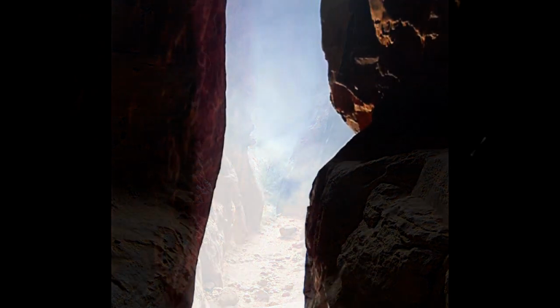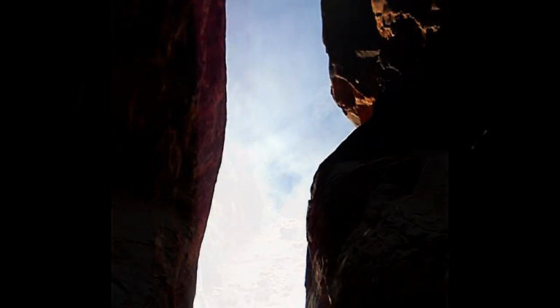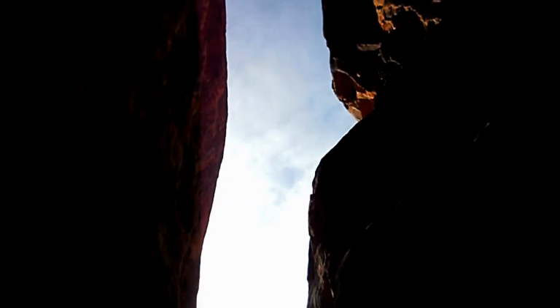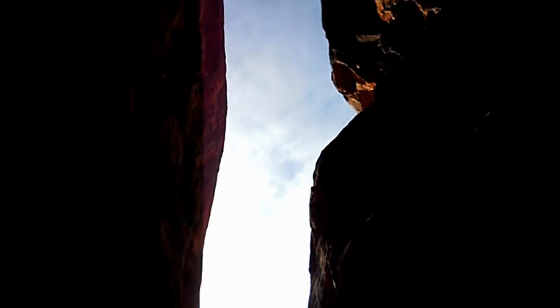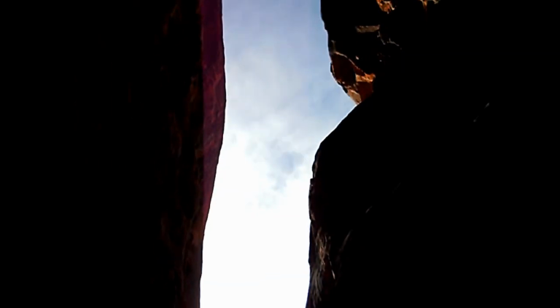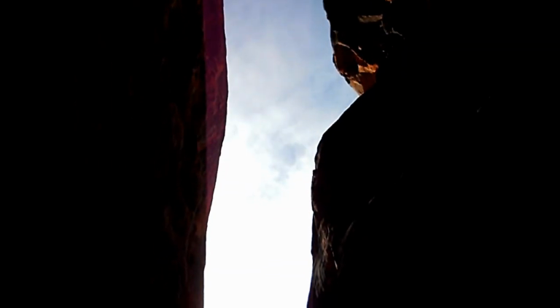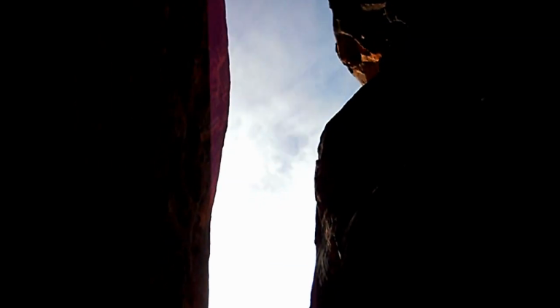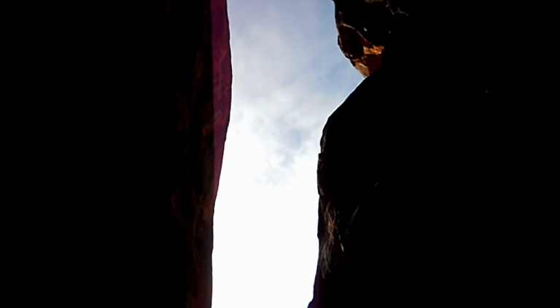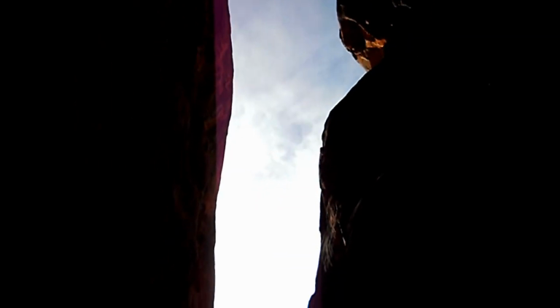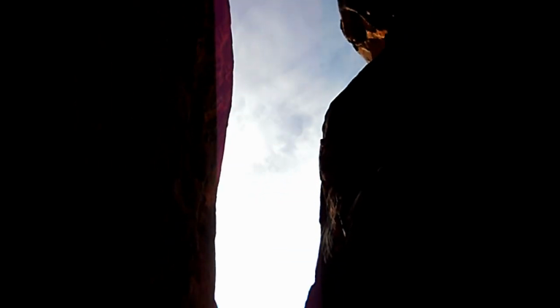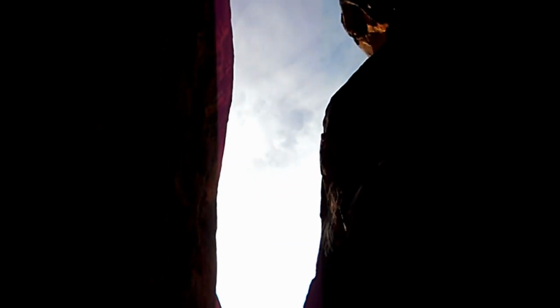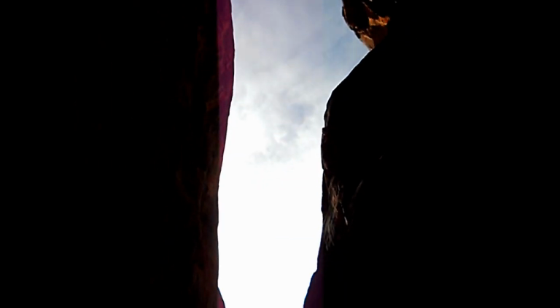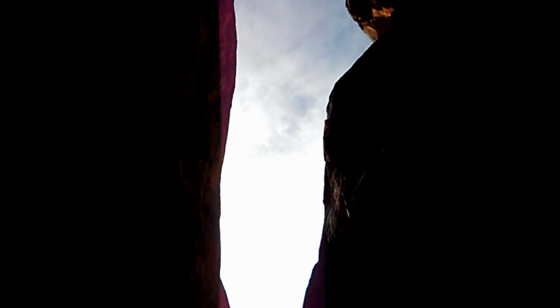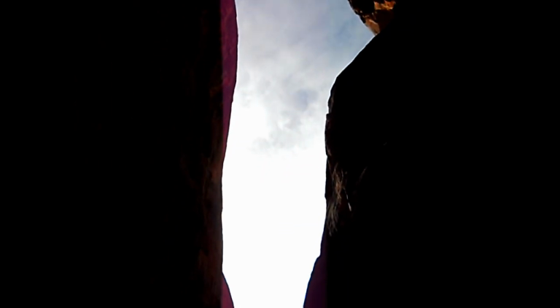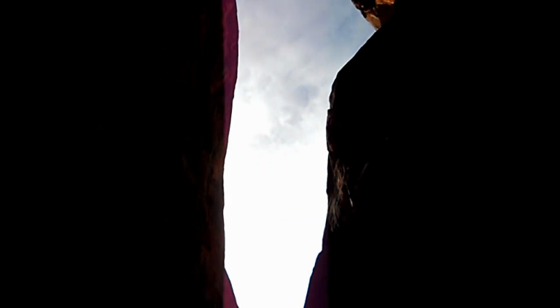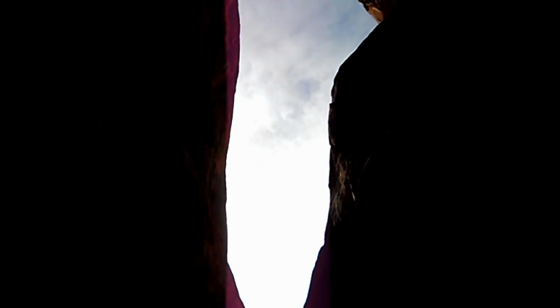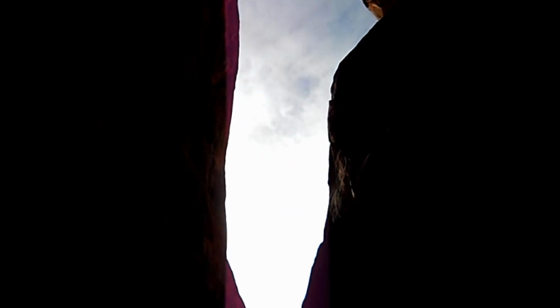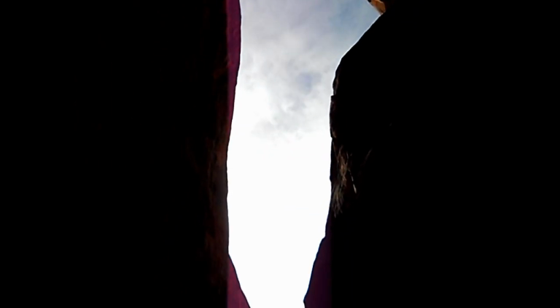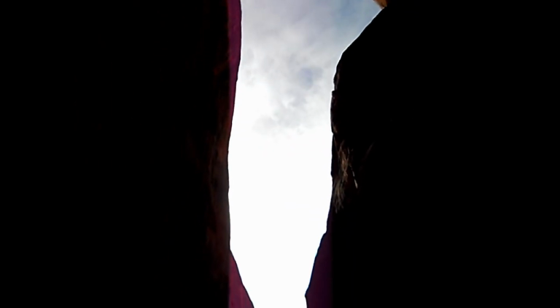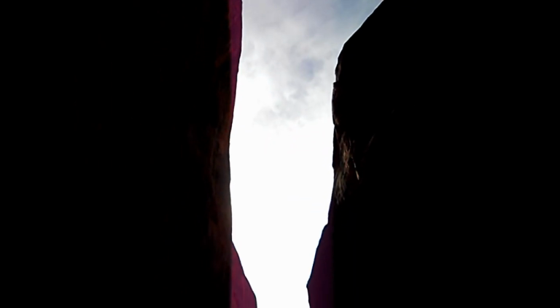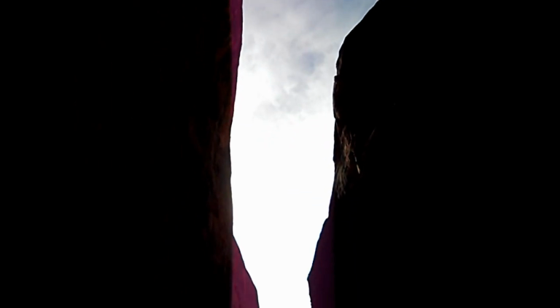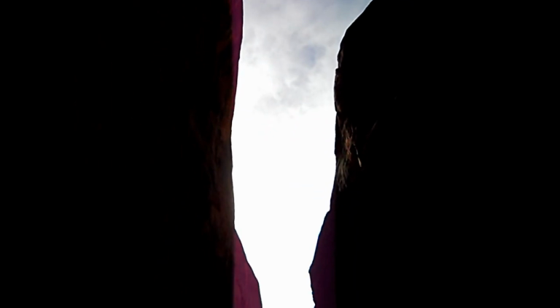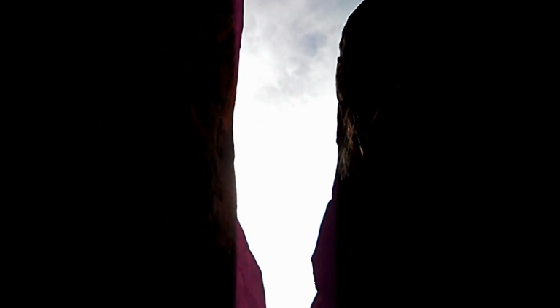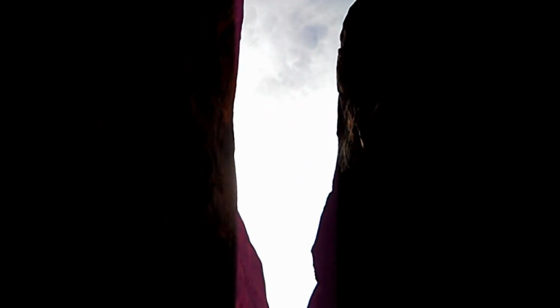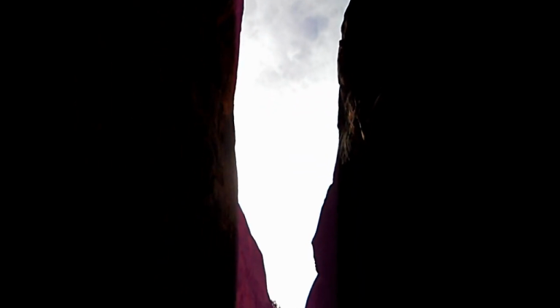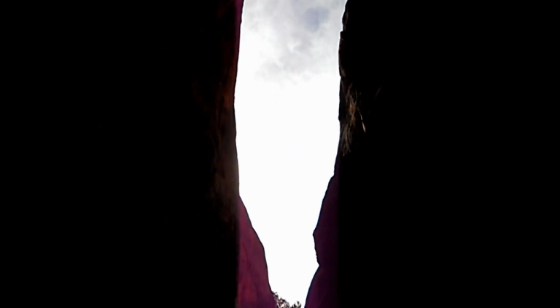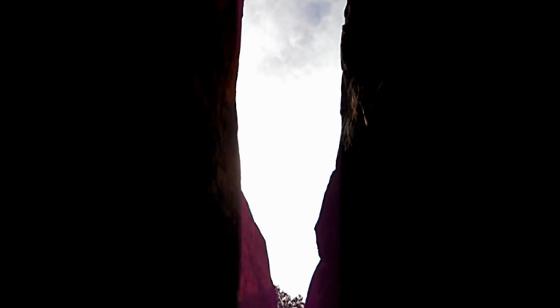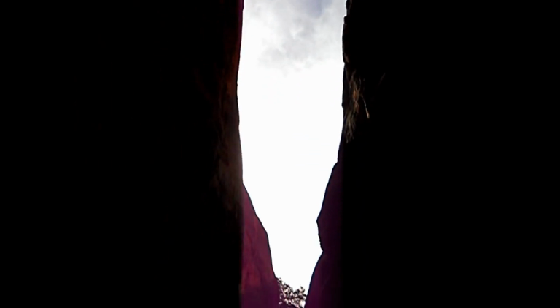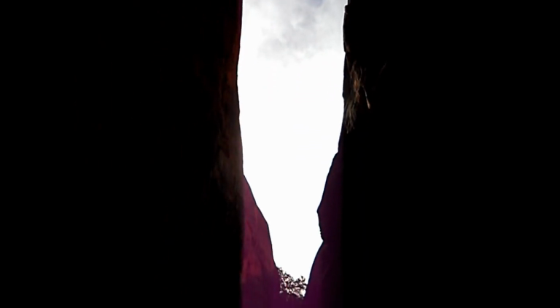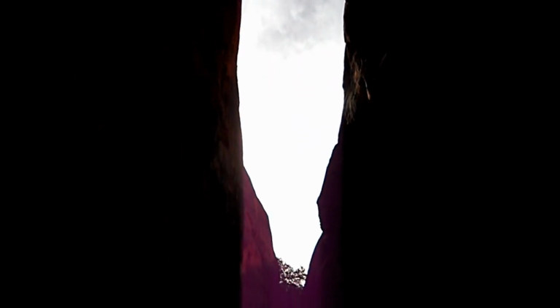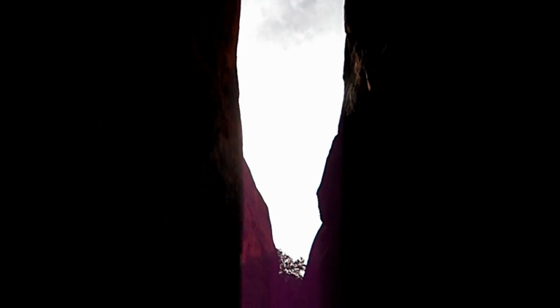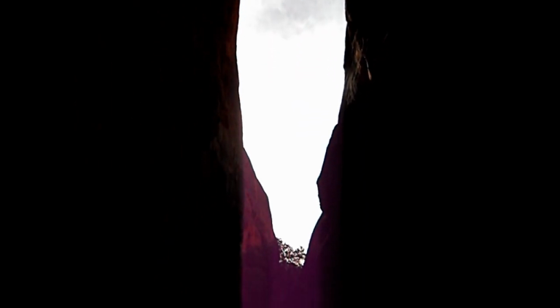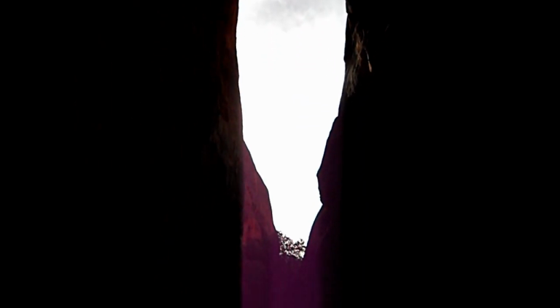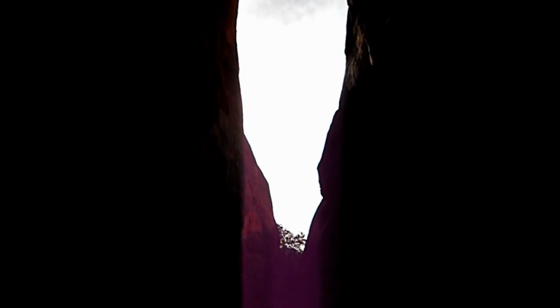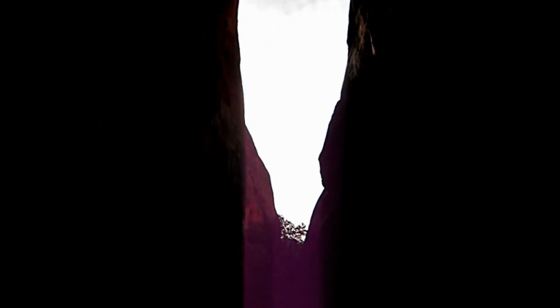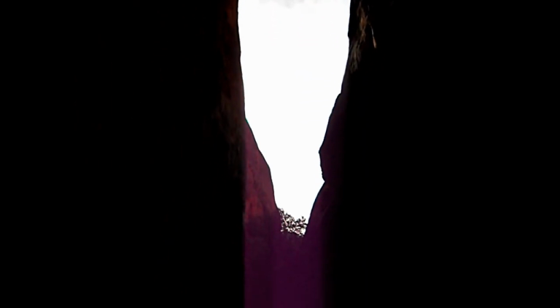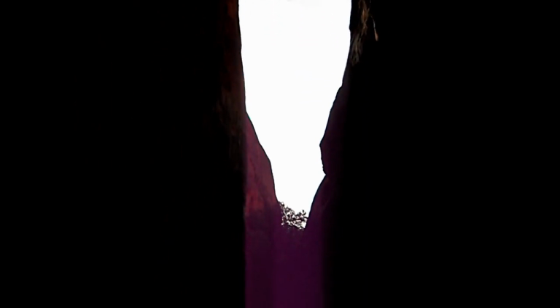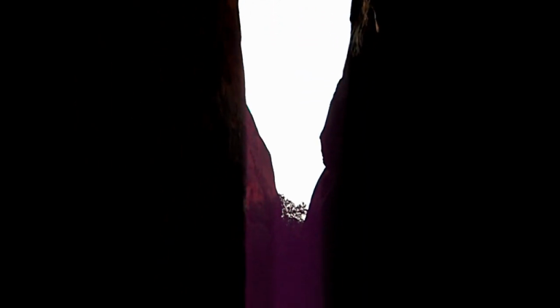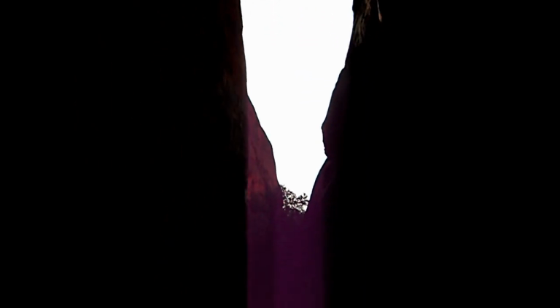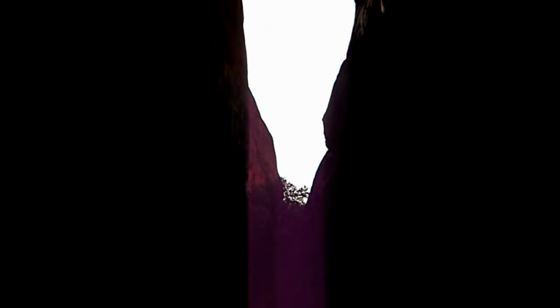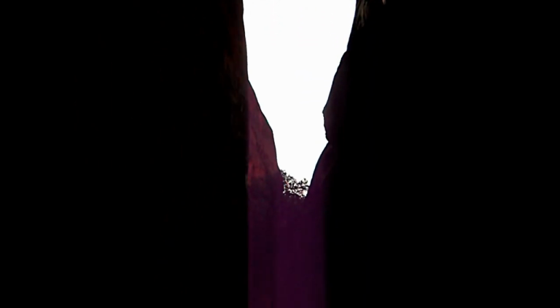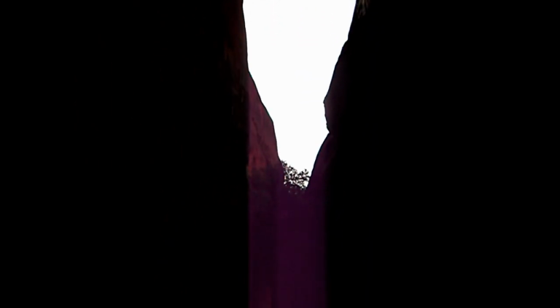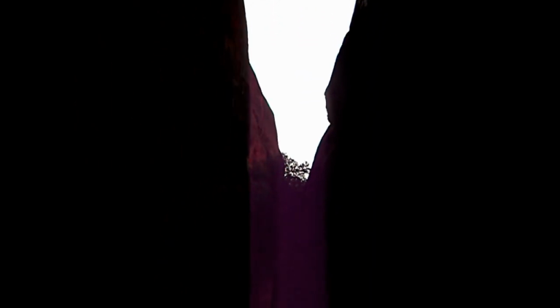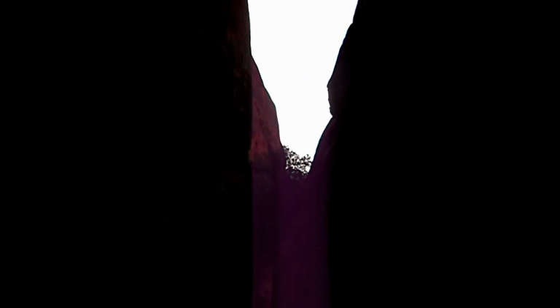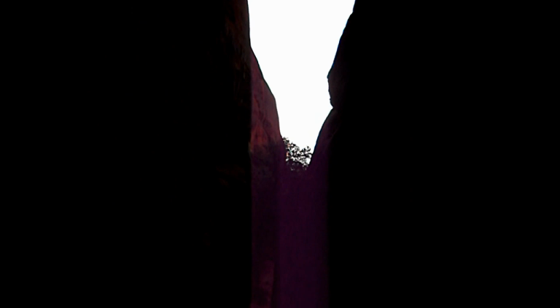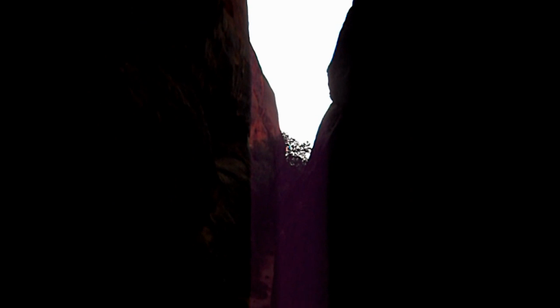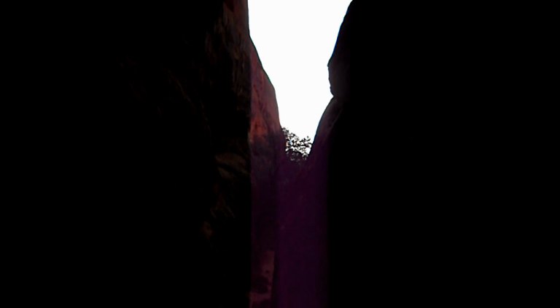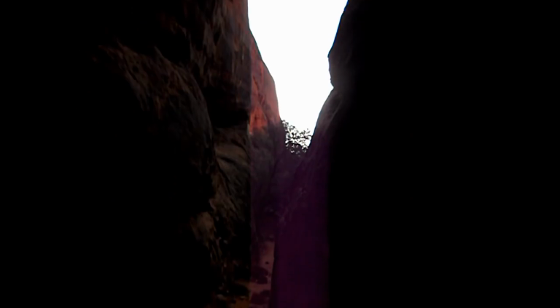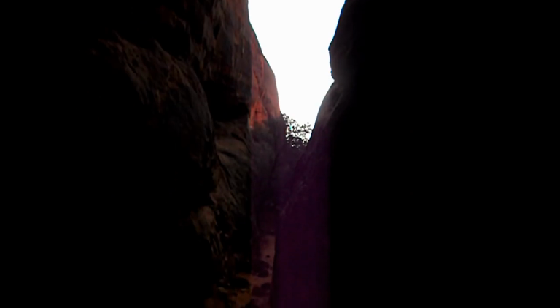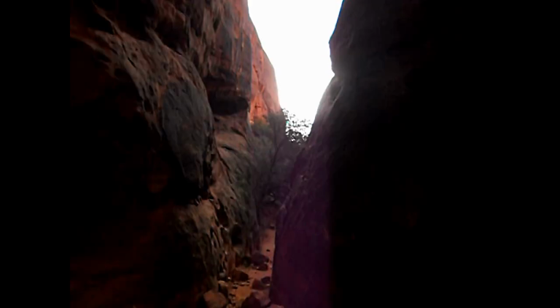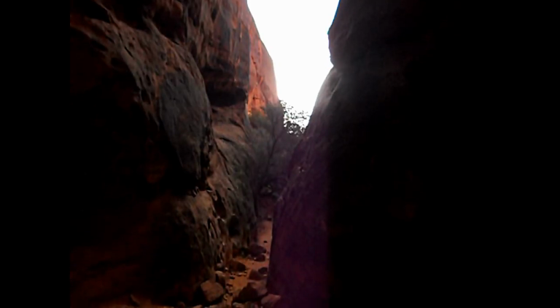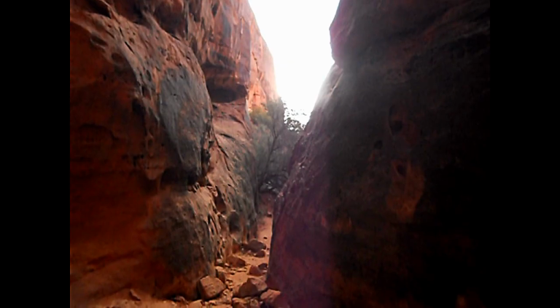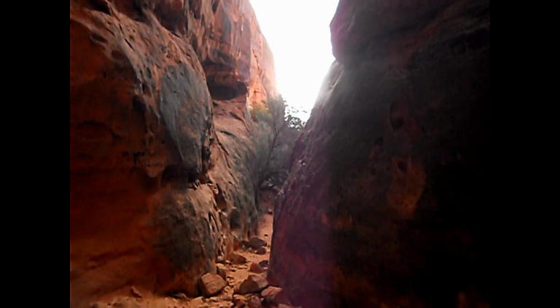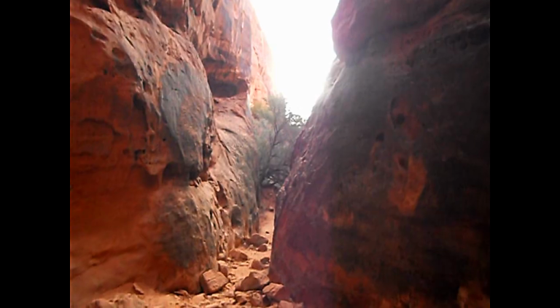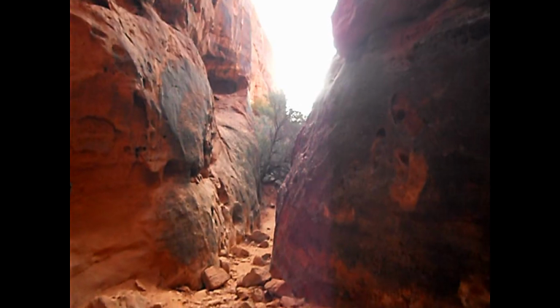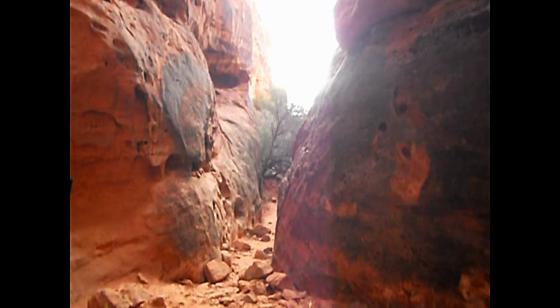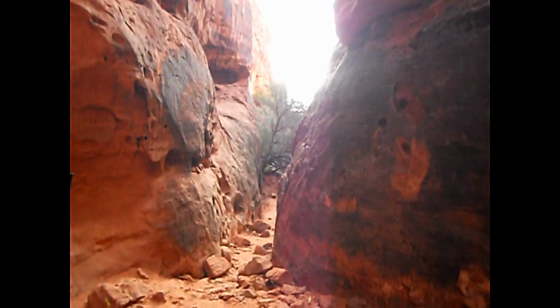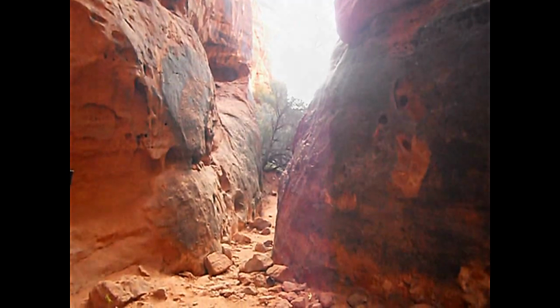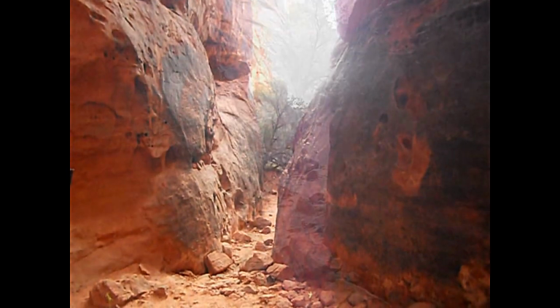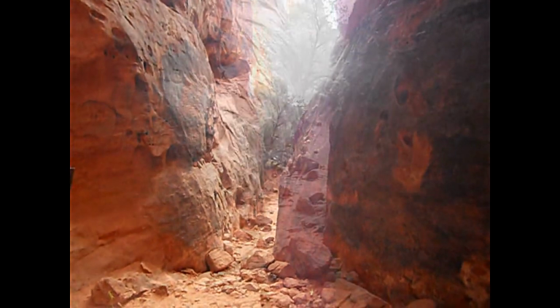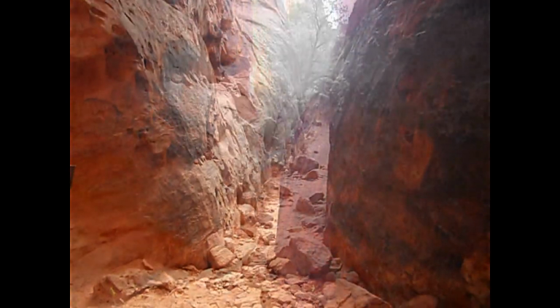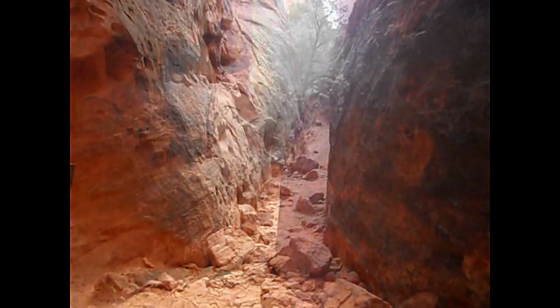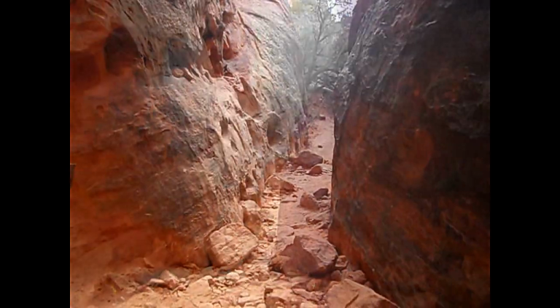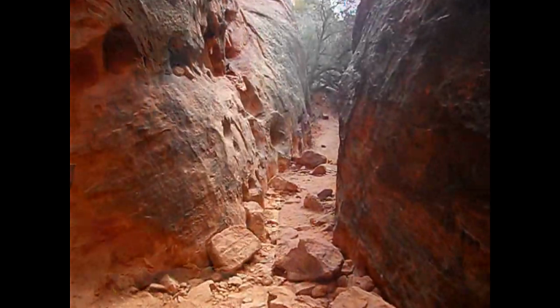All right, ladies and gentlemen, so we came to Jenny's Canyon. Awesome slot canyon. Amazing. Anyway, we're all done here.